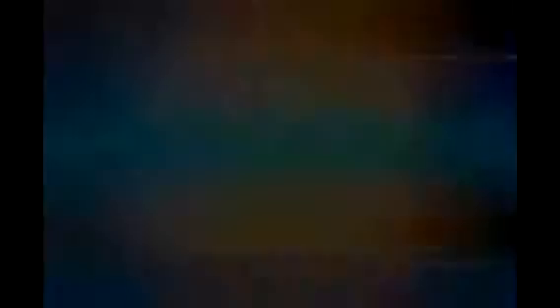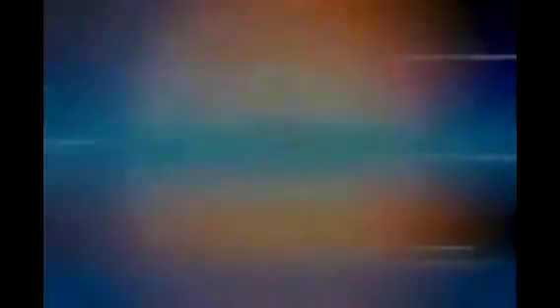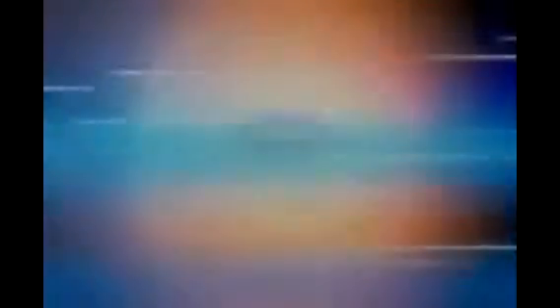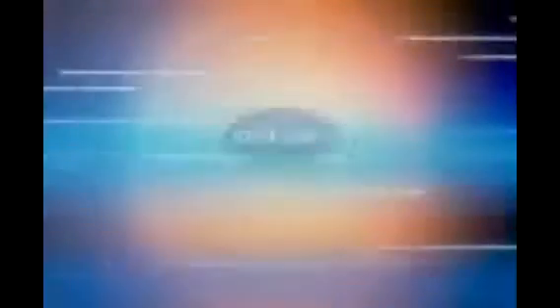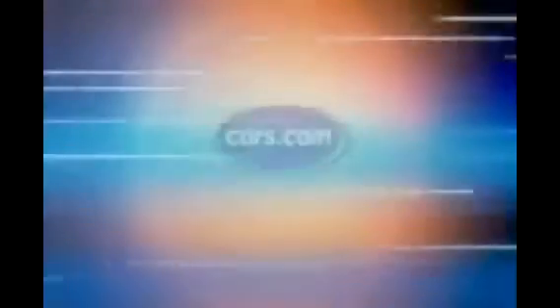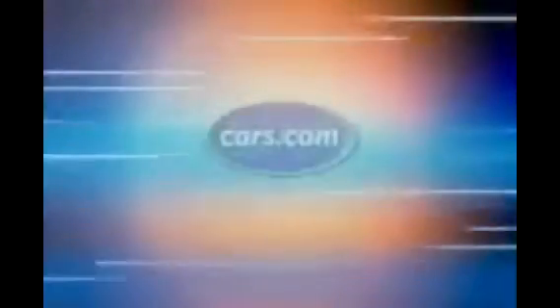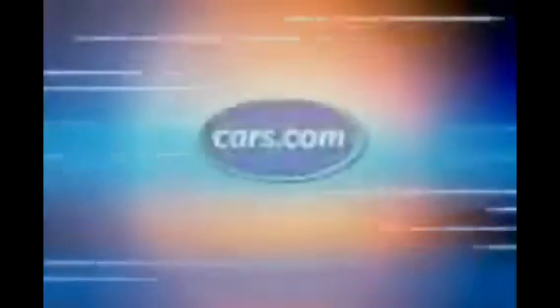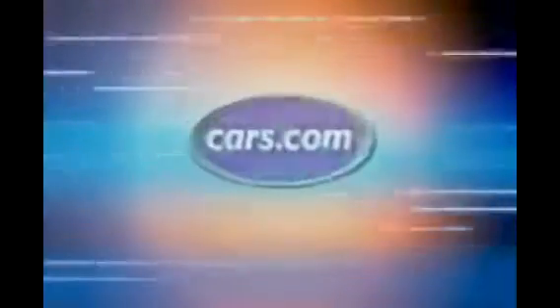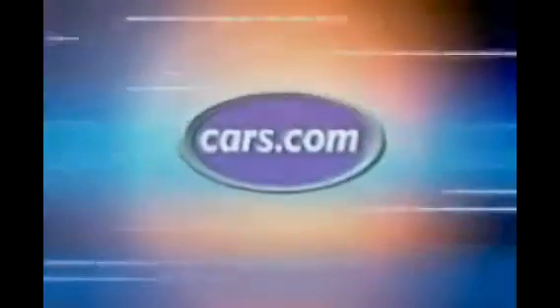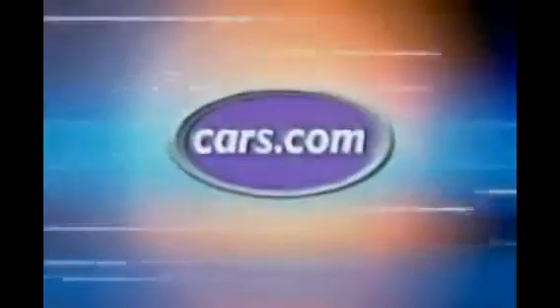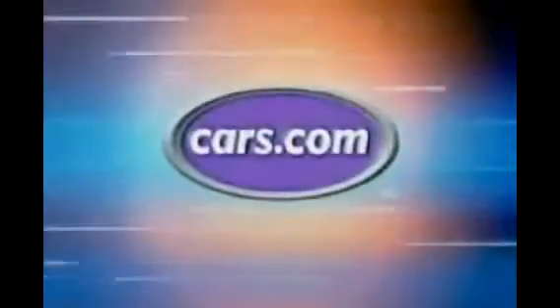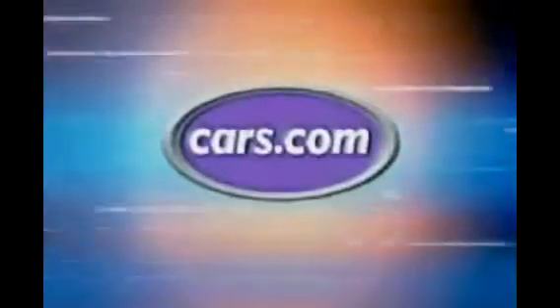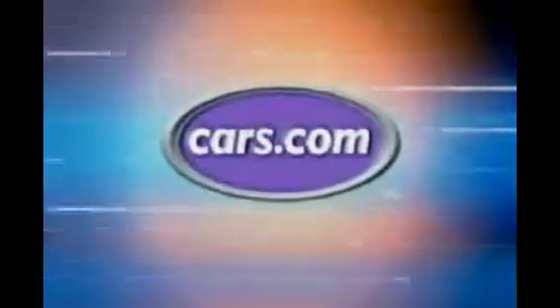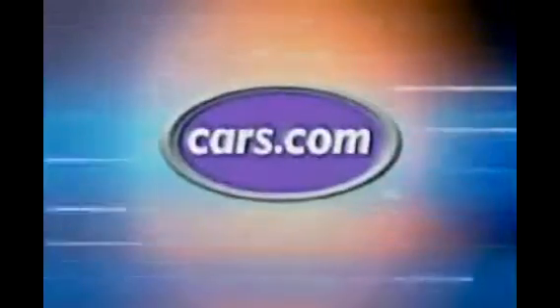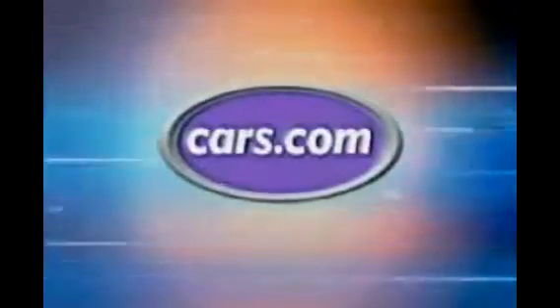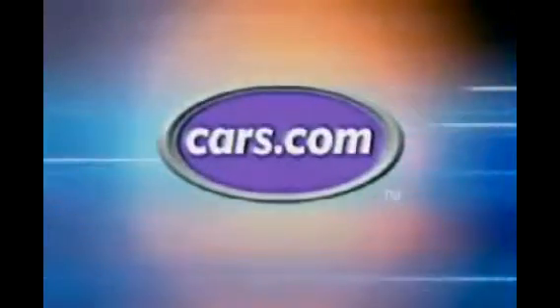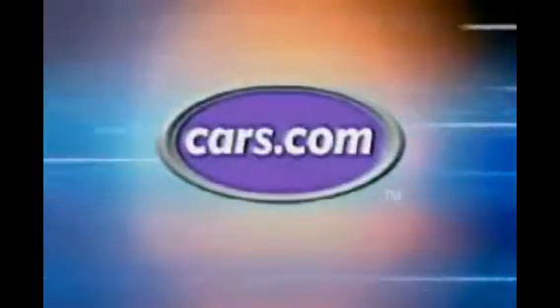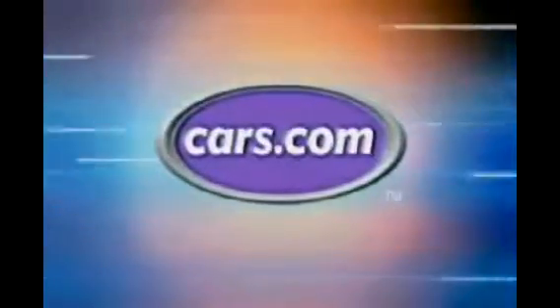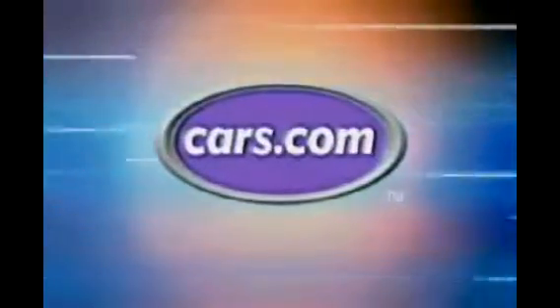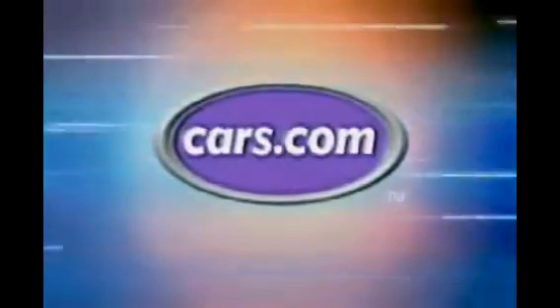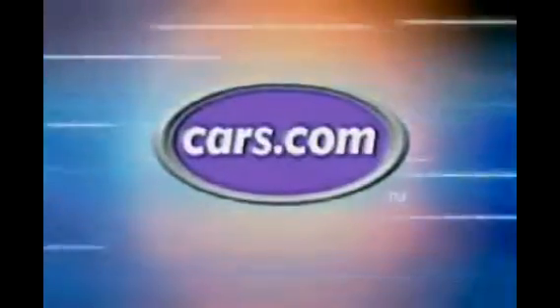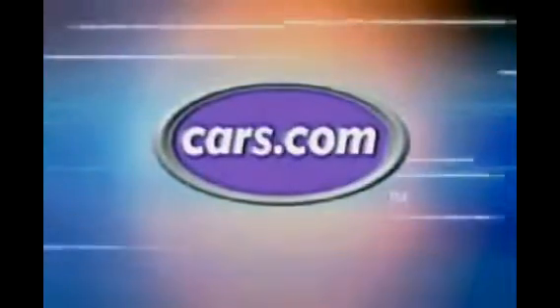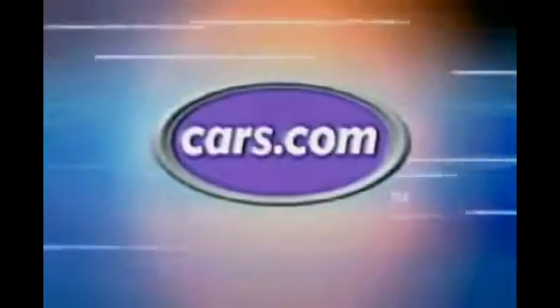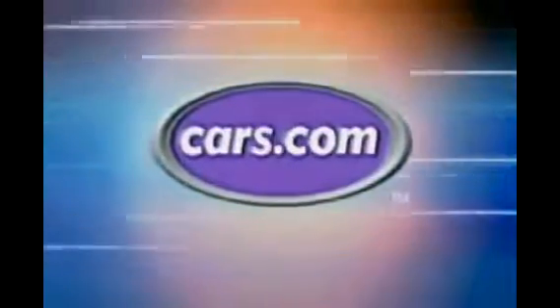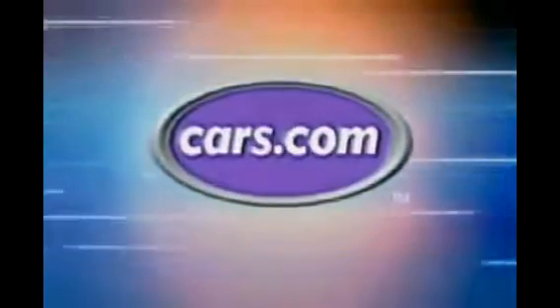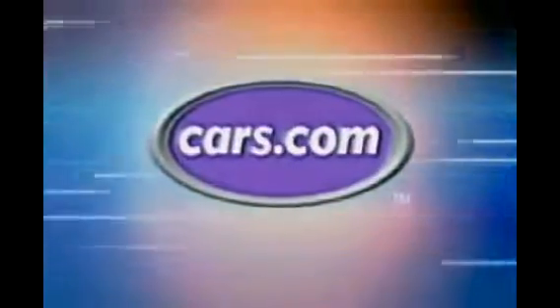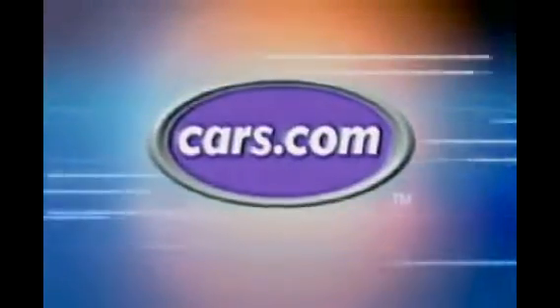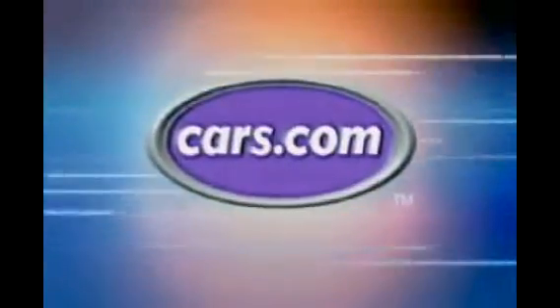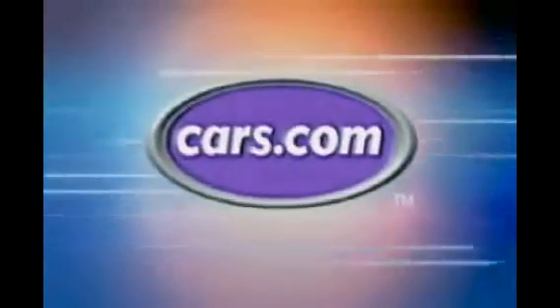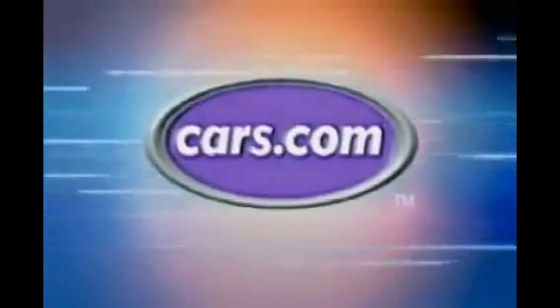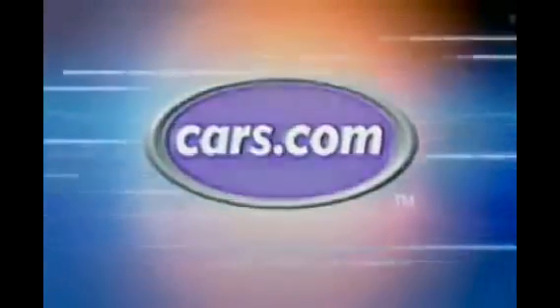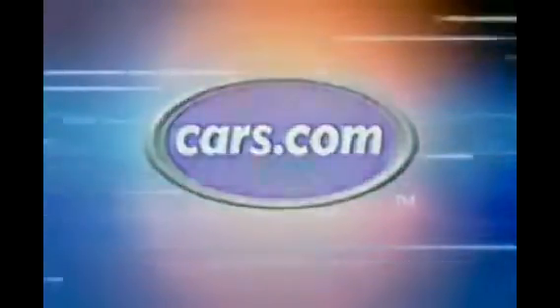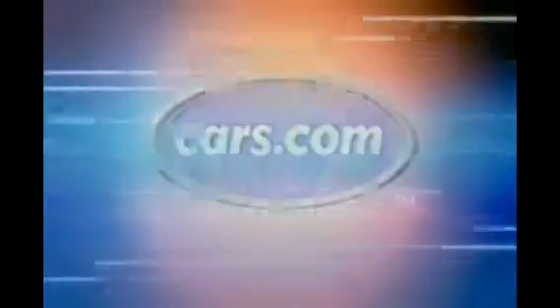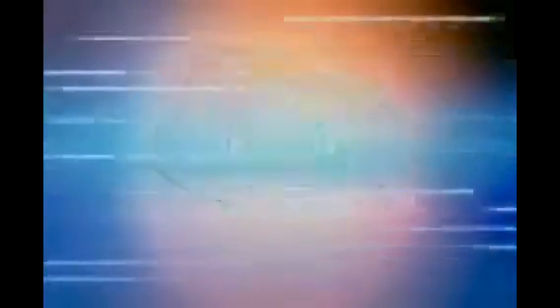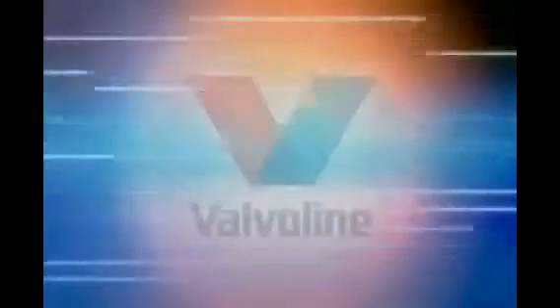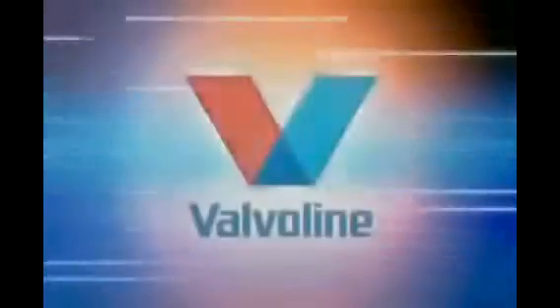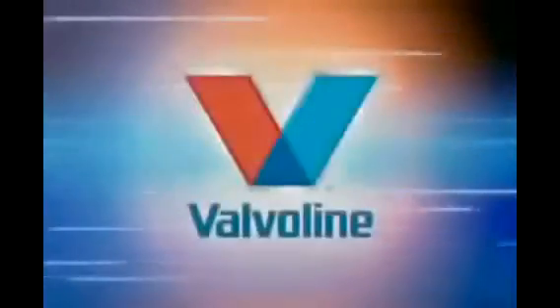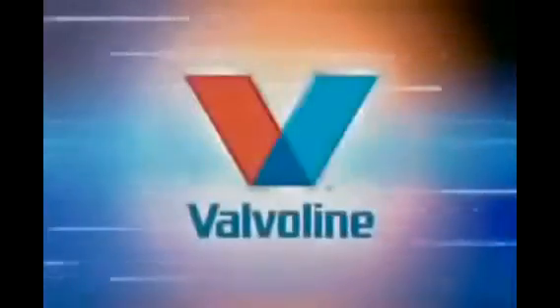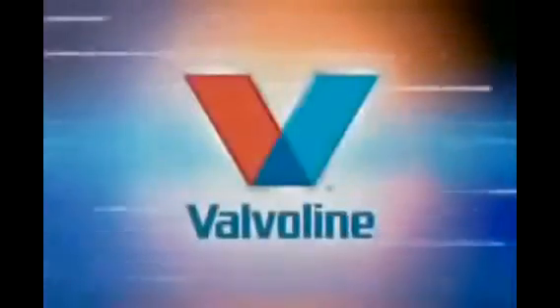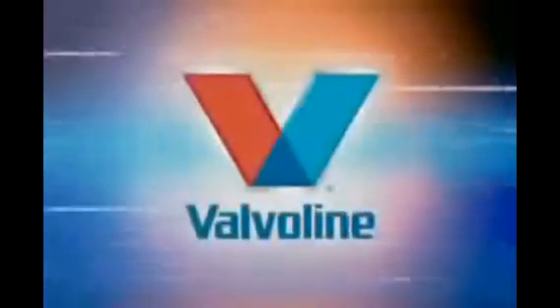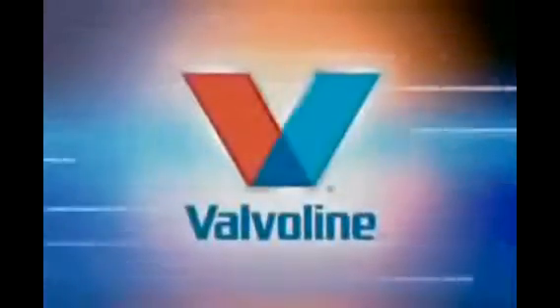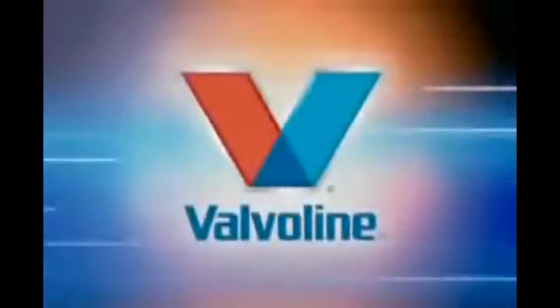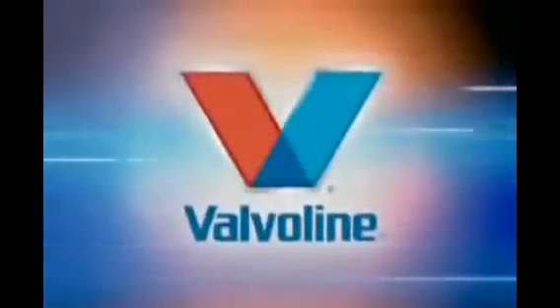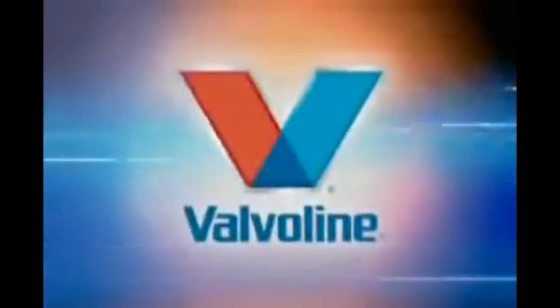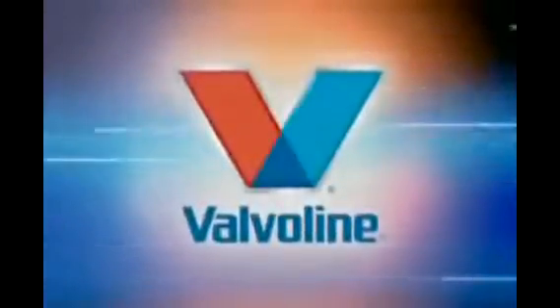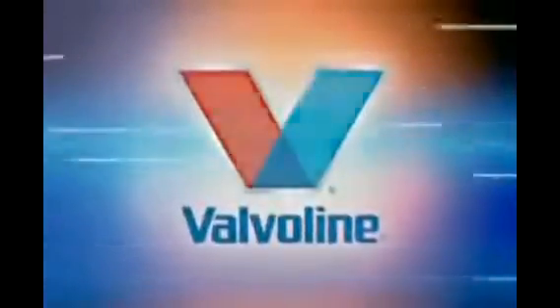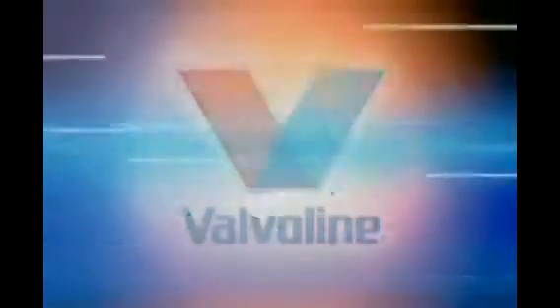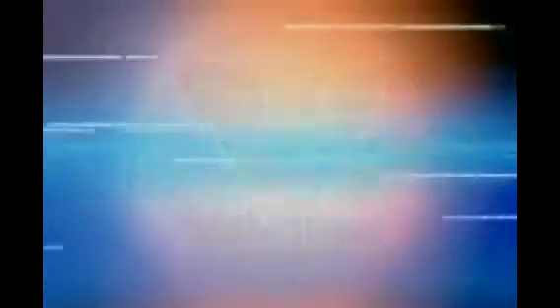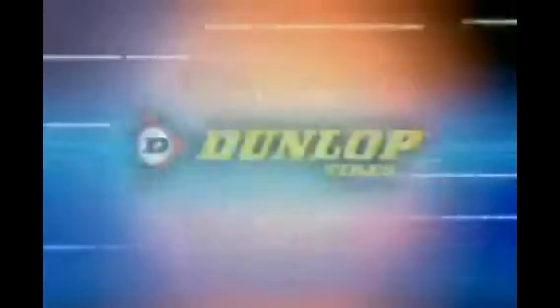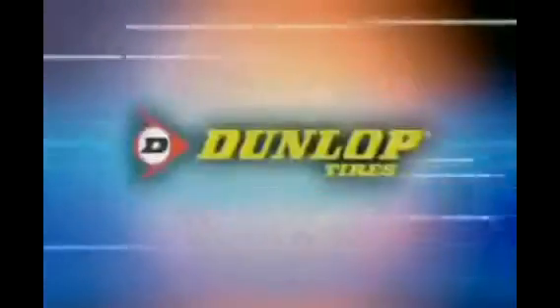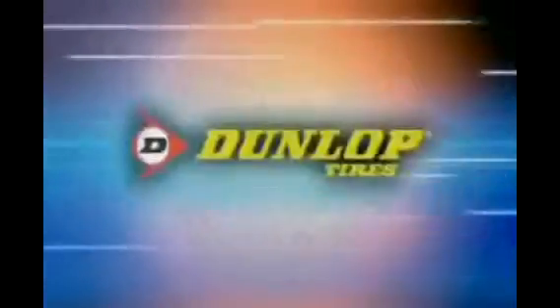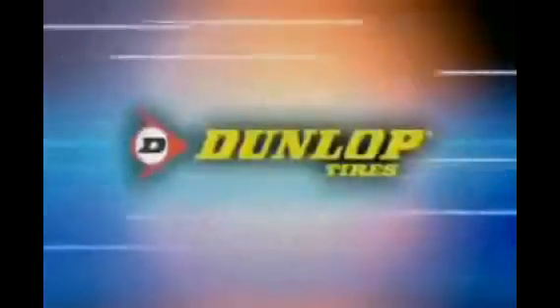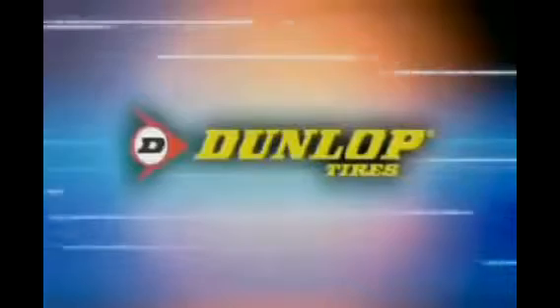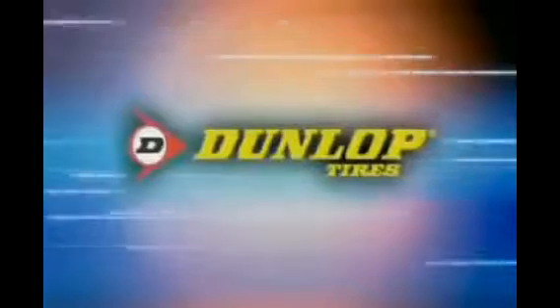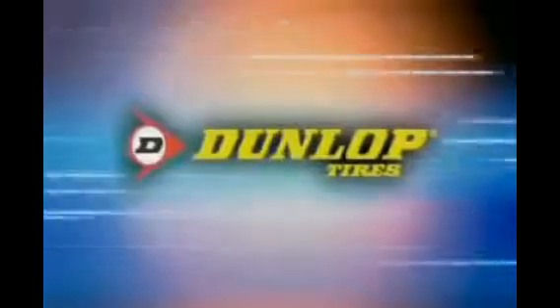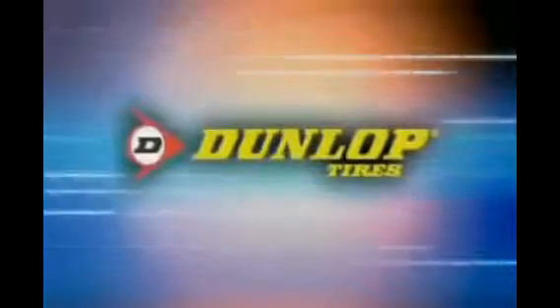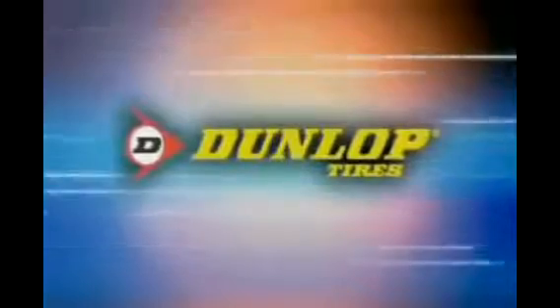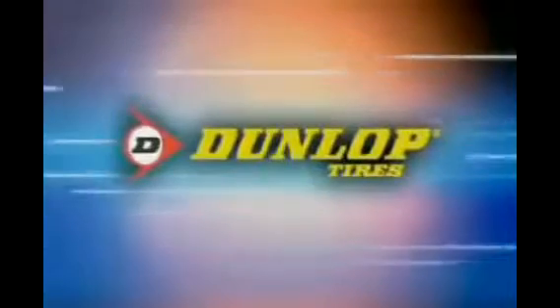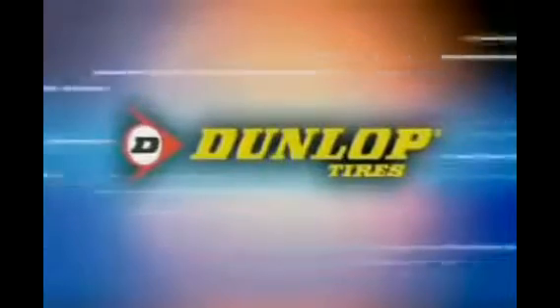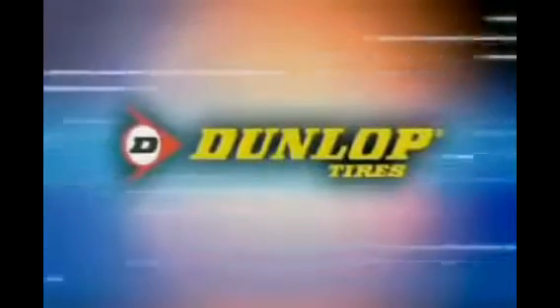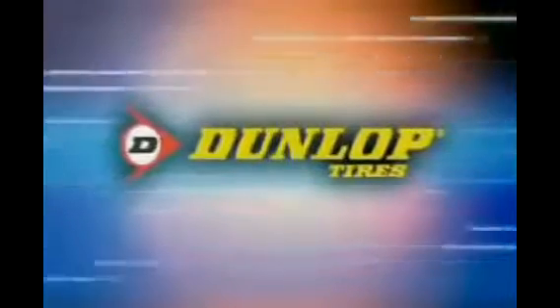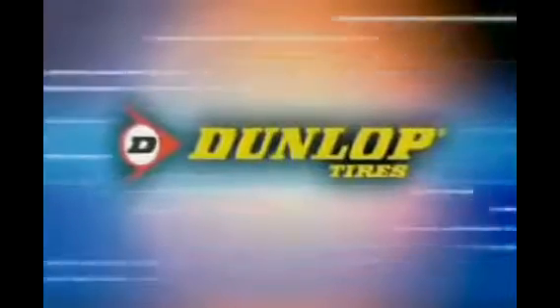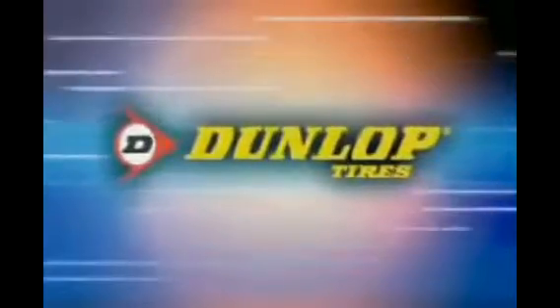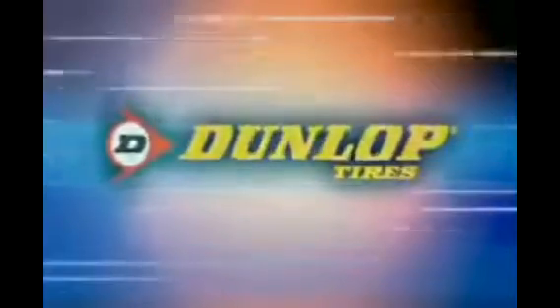MotorWeek is made possible by Cars.com, Valvoline, and Dunlop Tires.